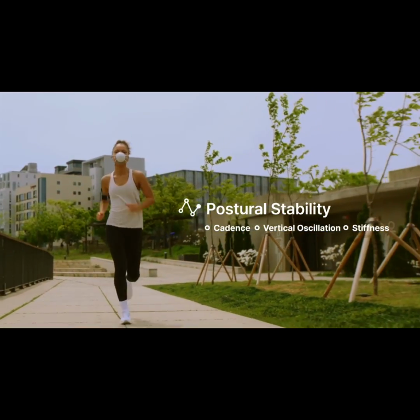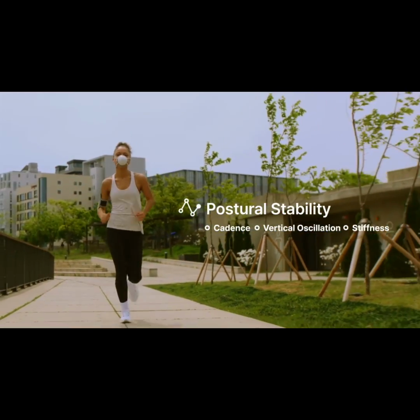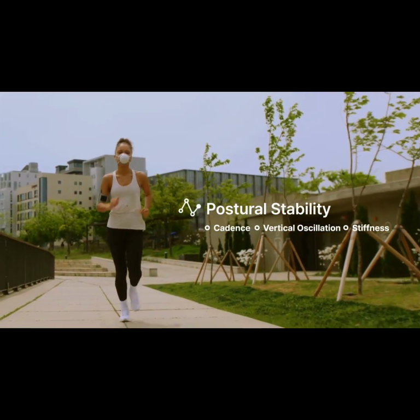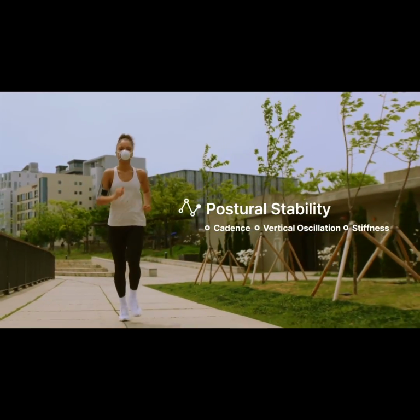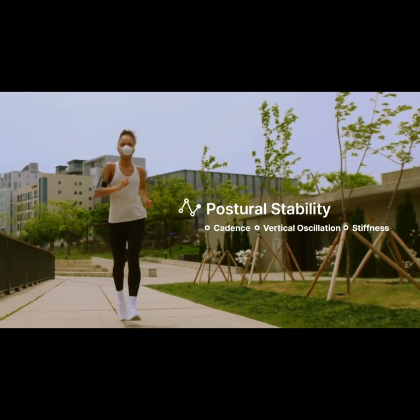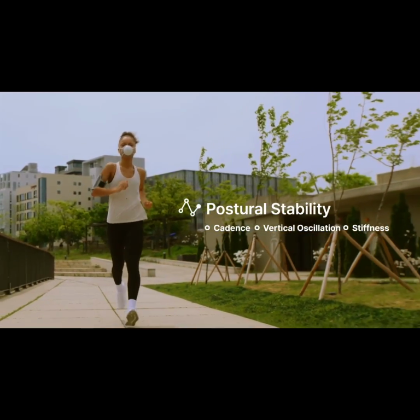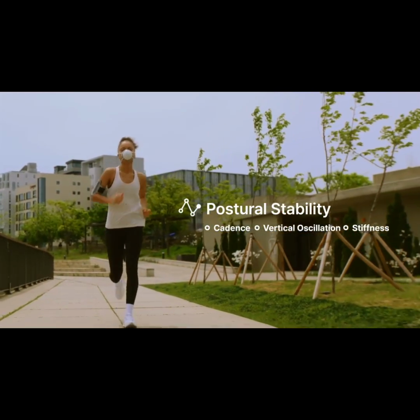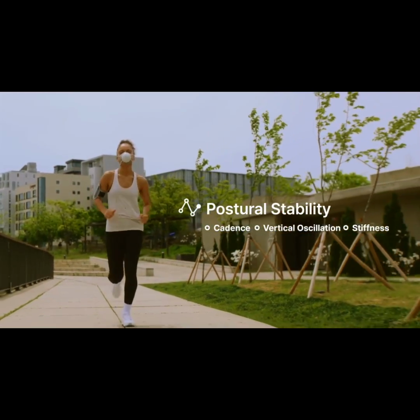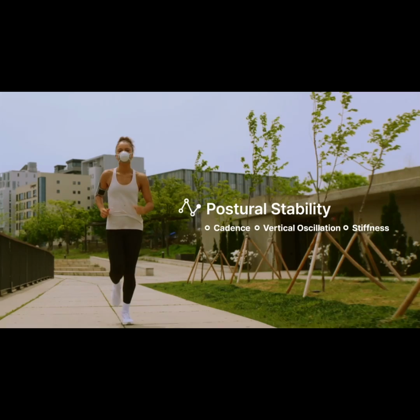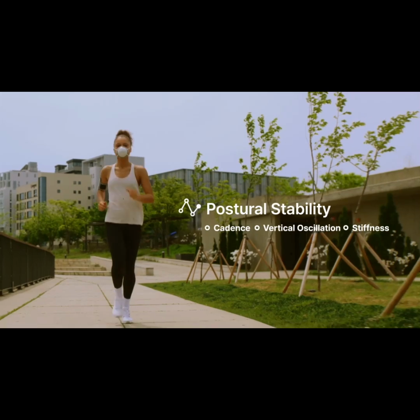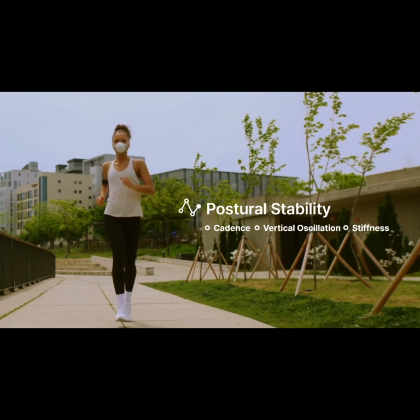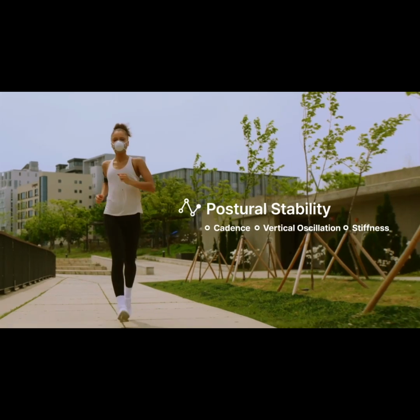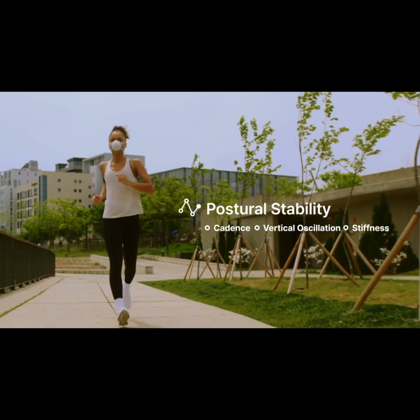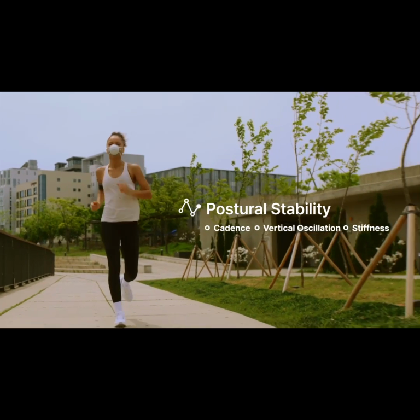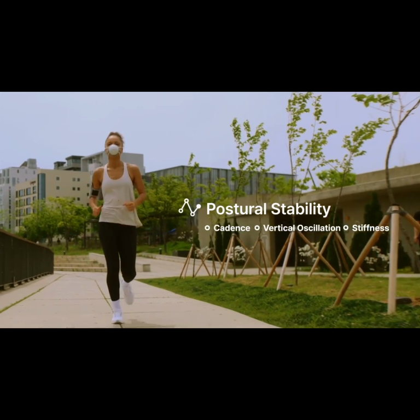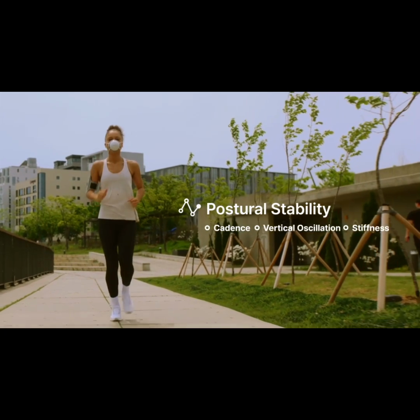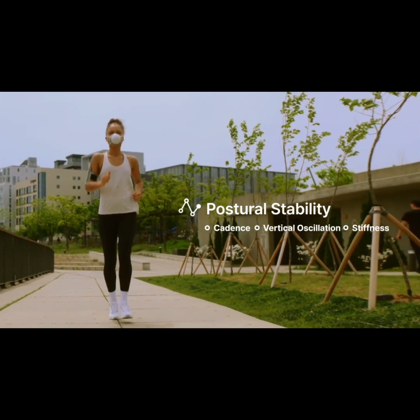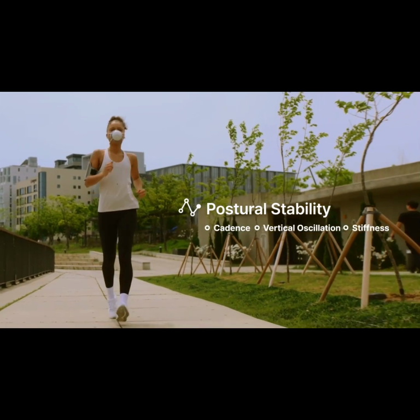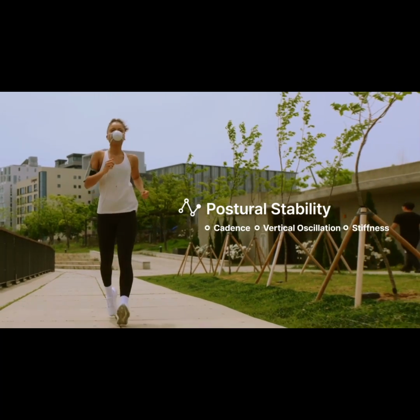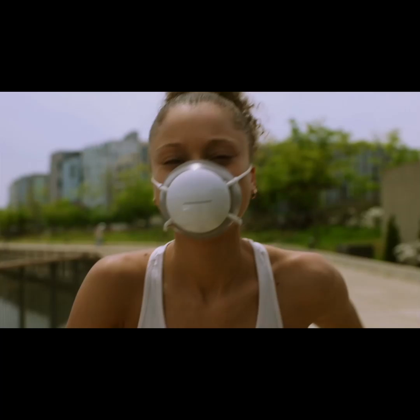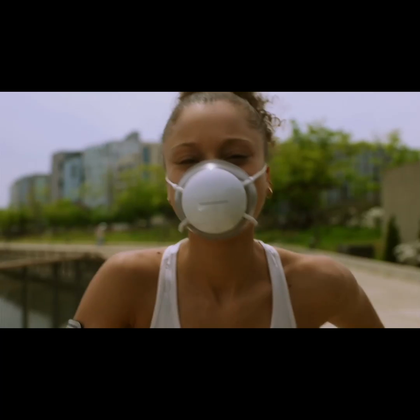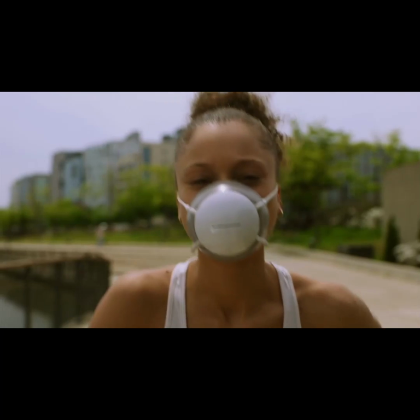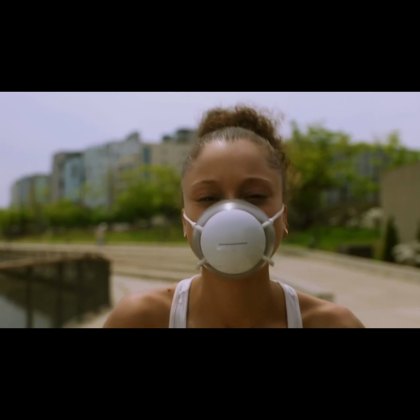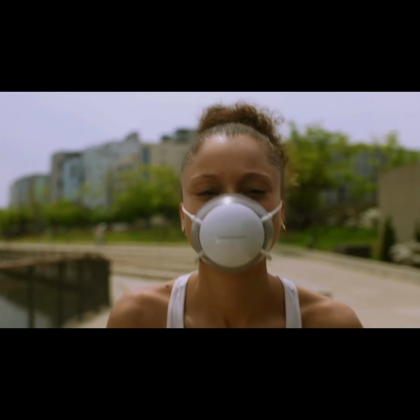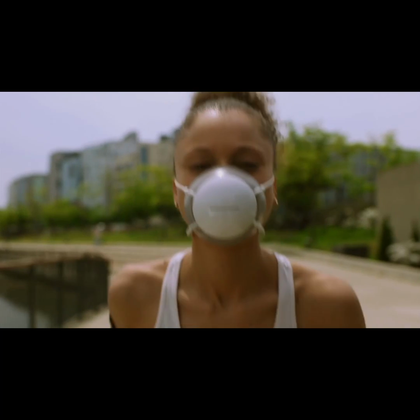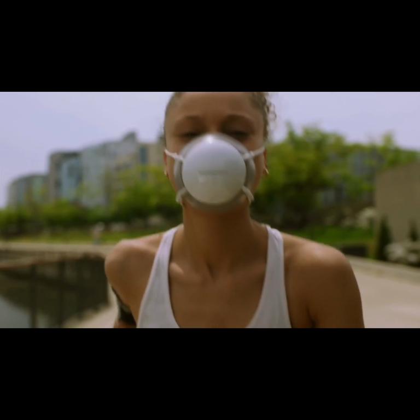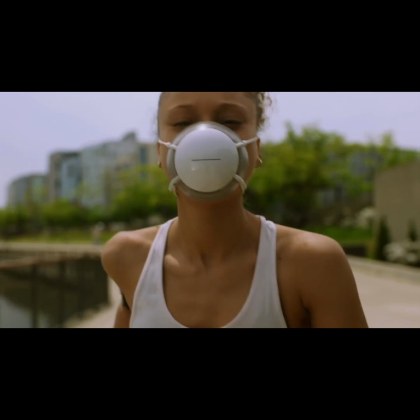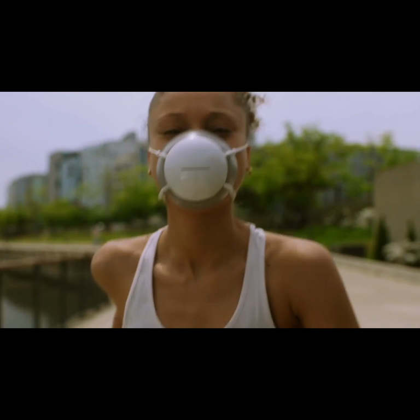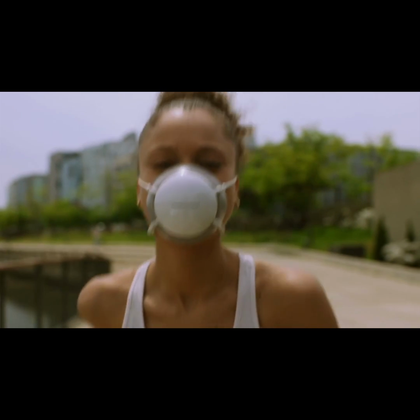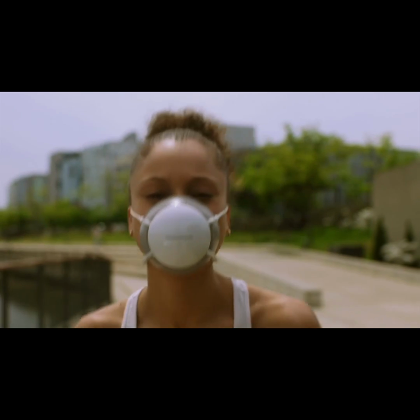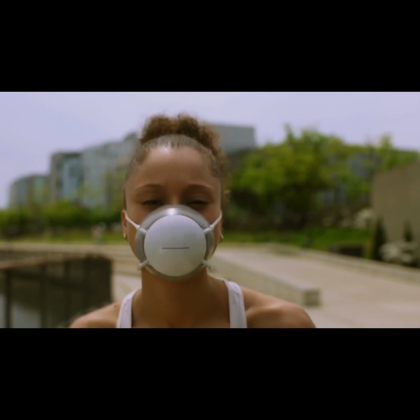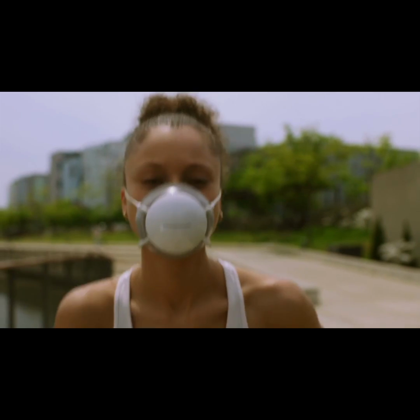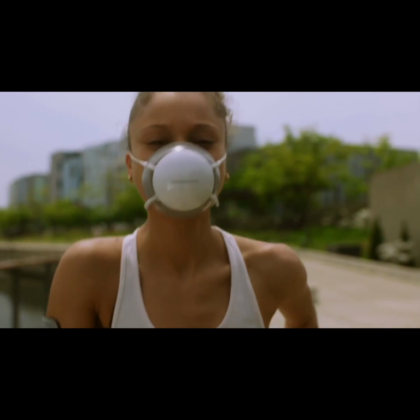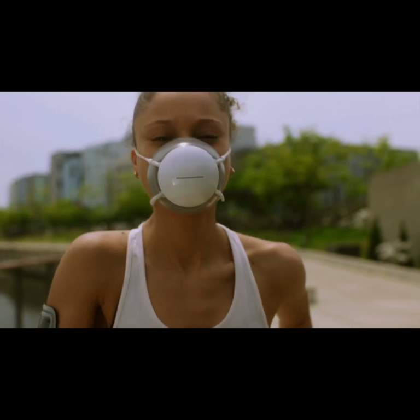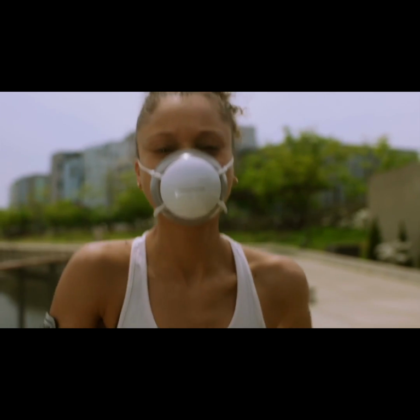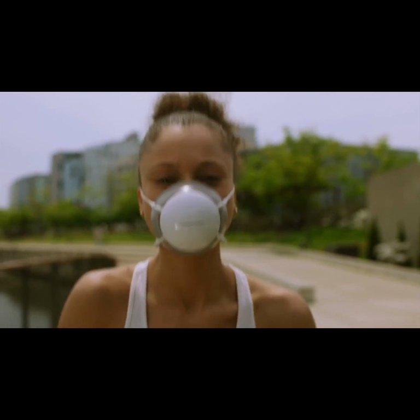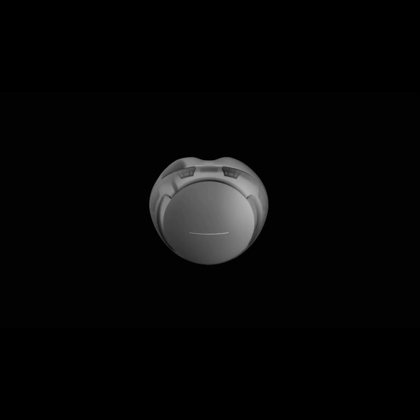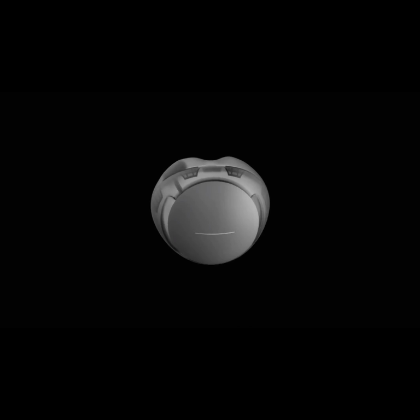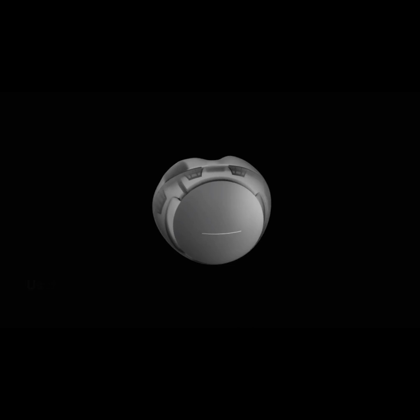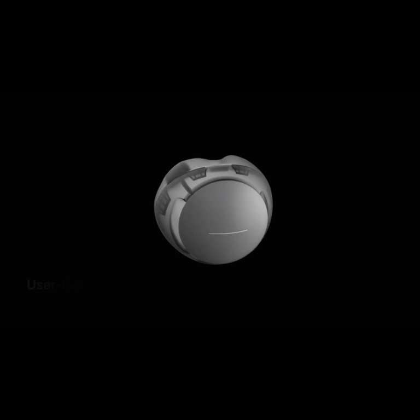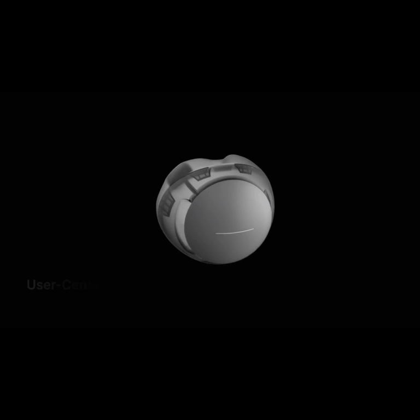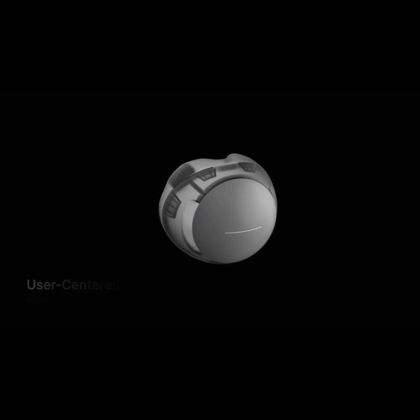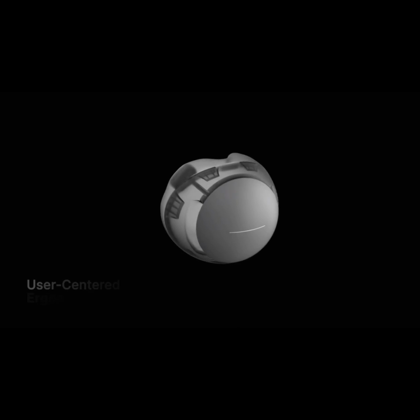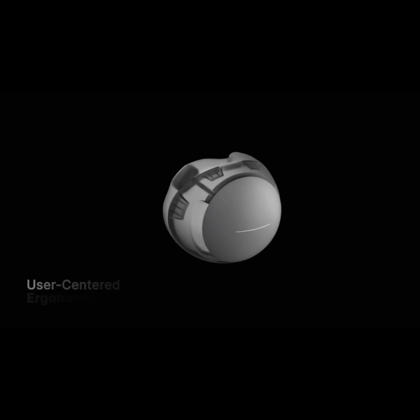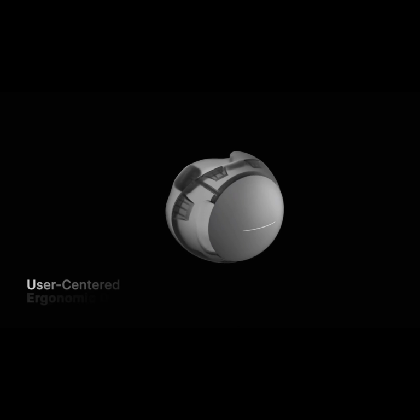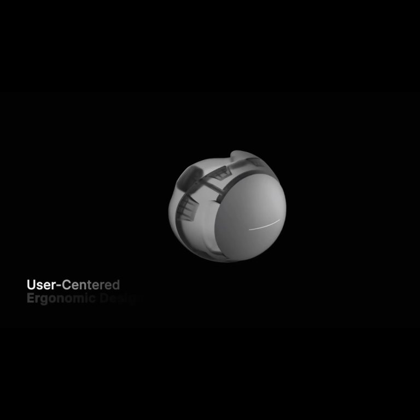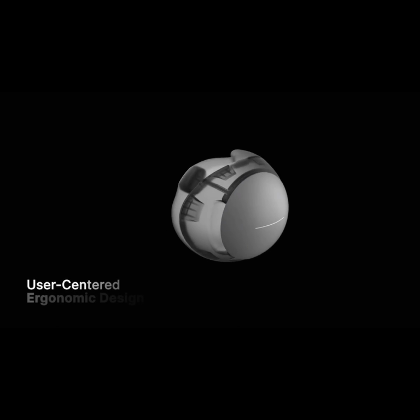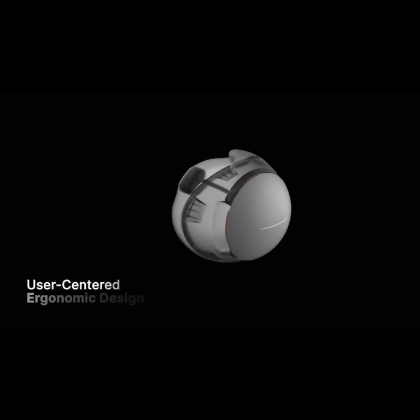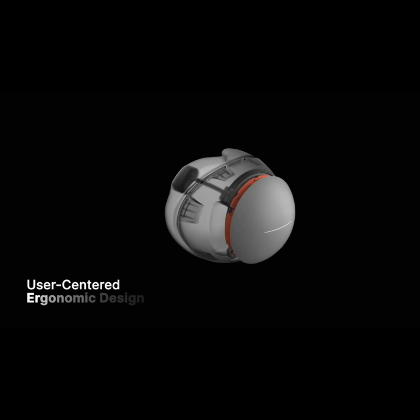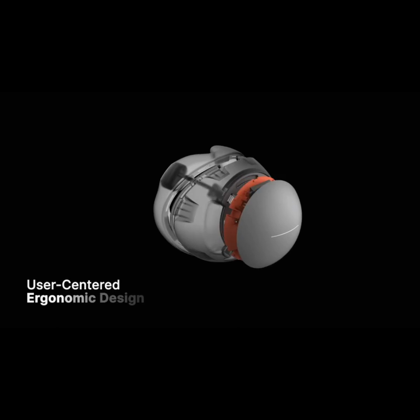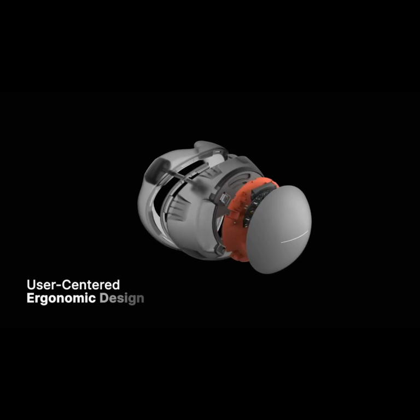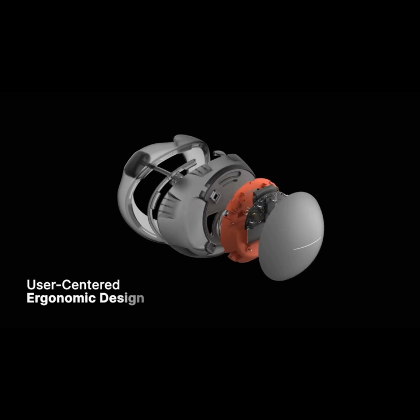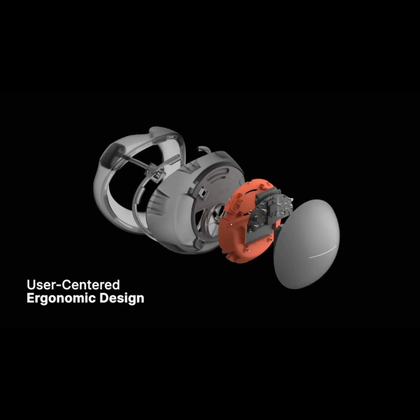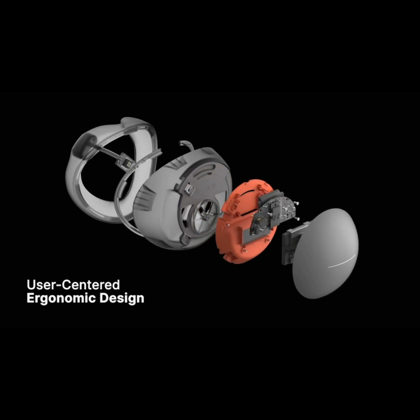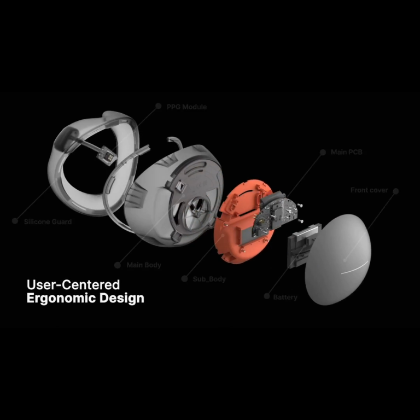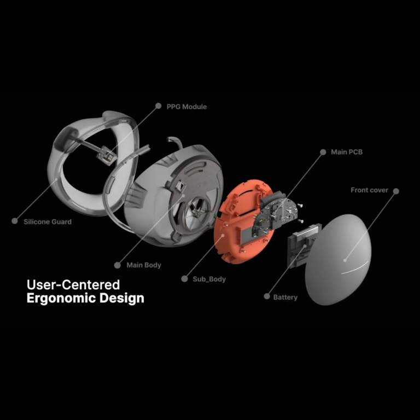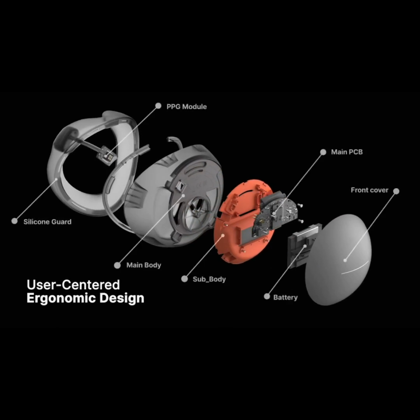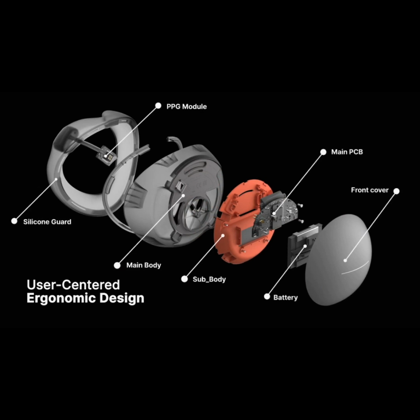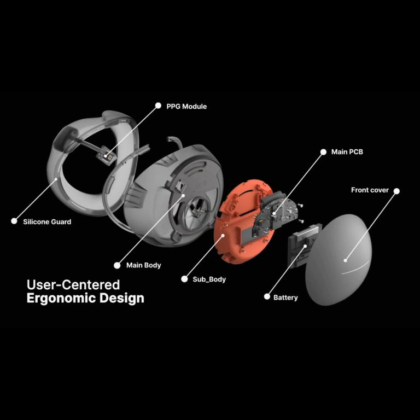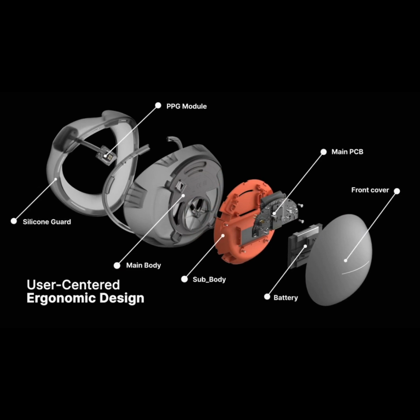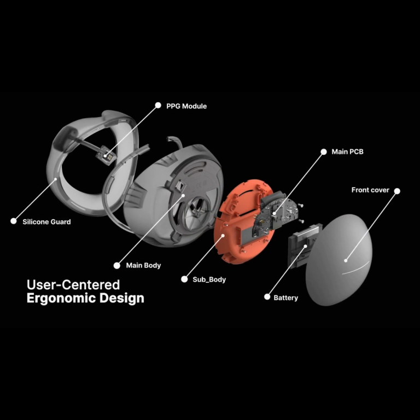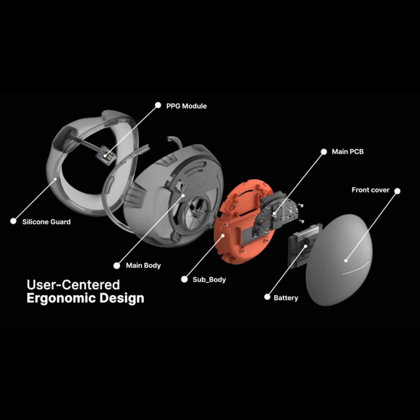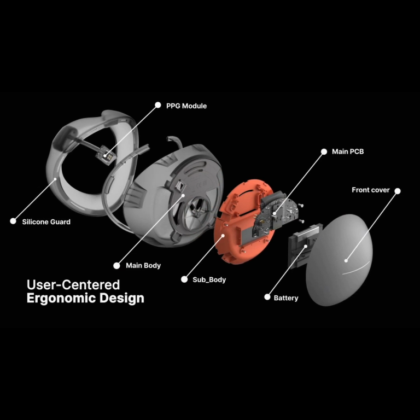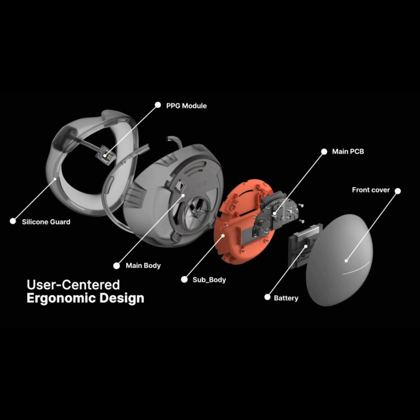Pacer features a sleek design and a comfortable, meticulously engineered structure for precise measurement.